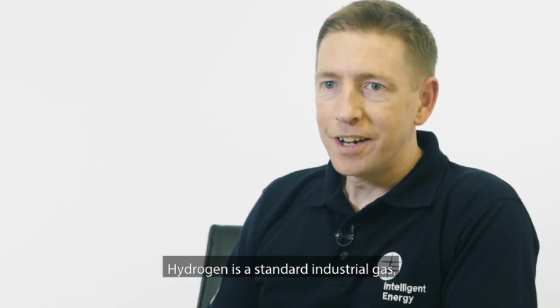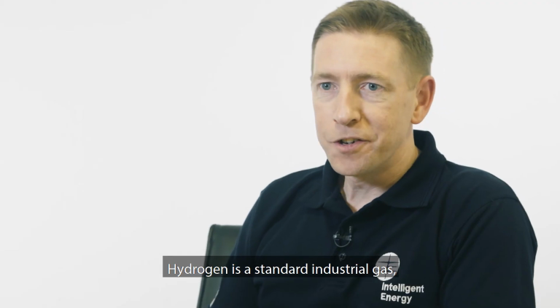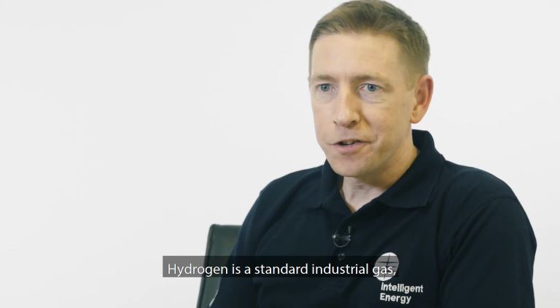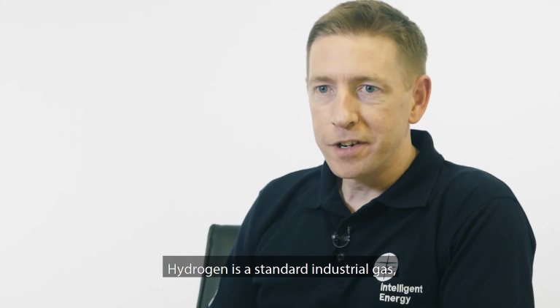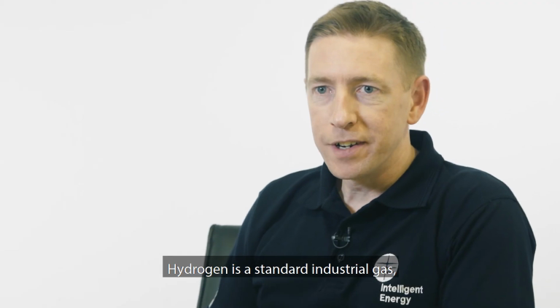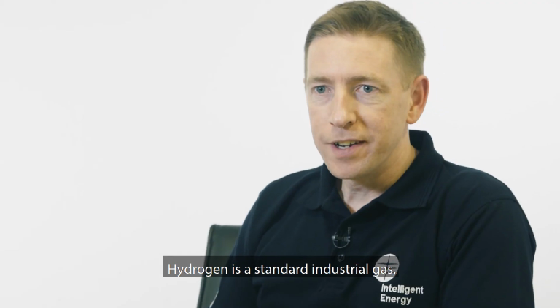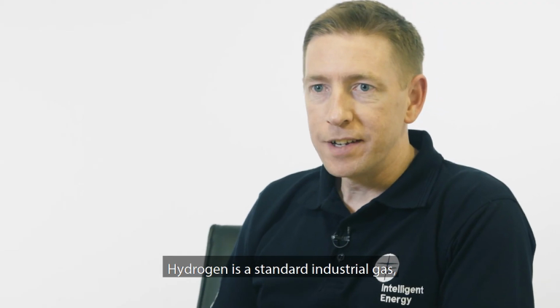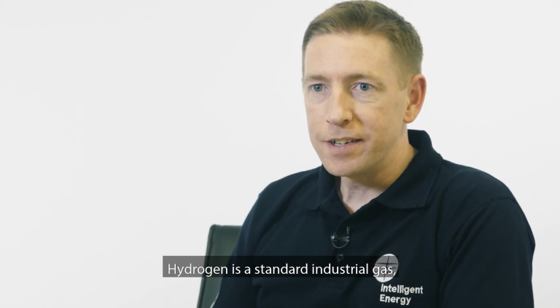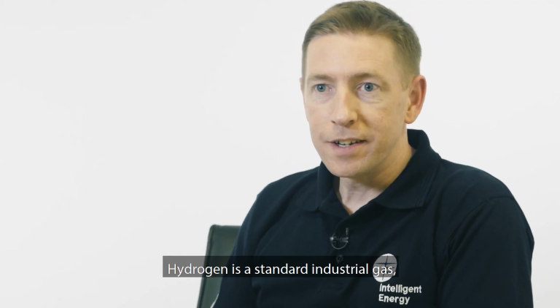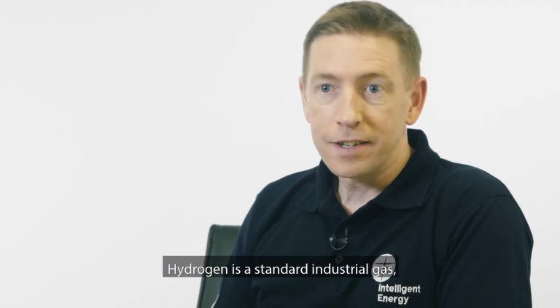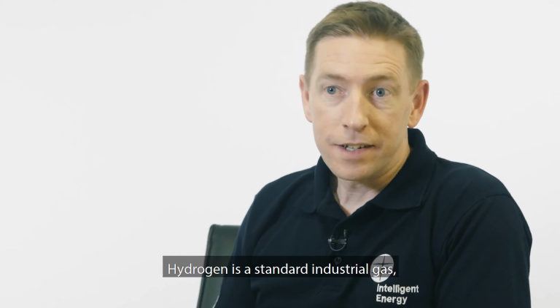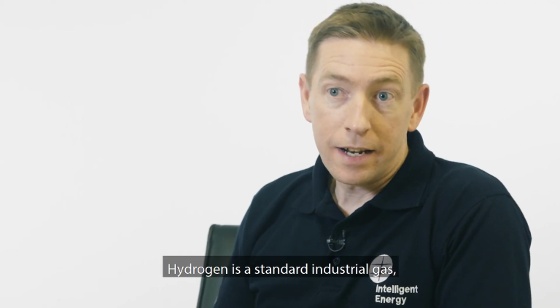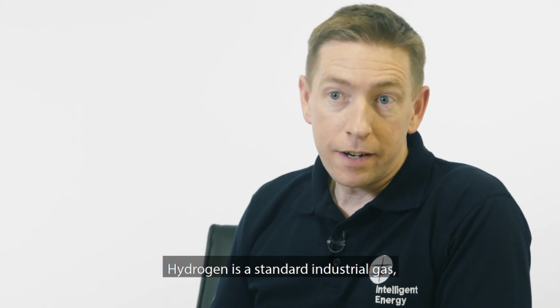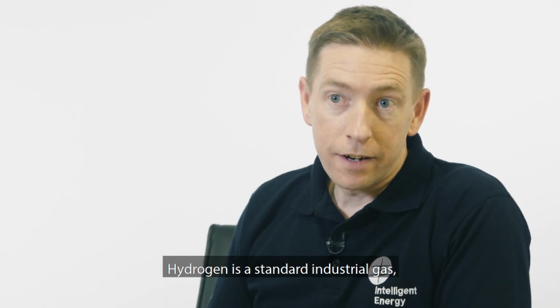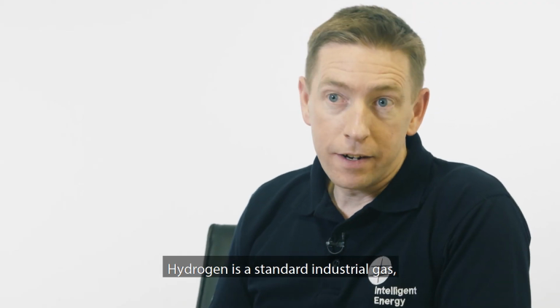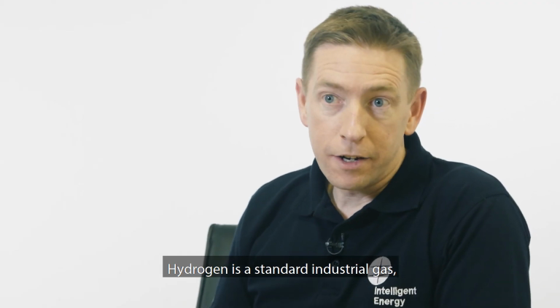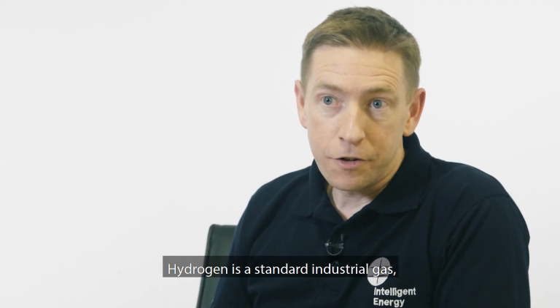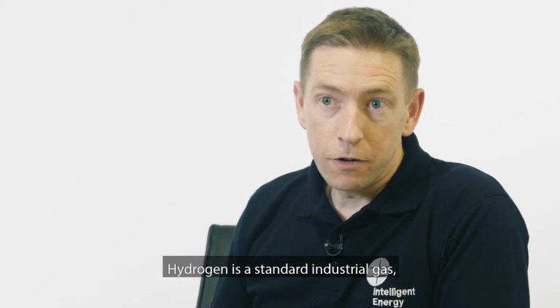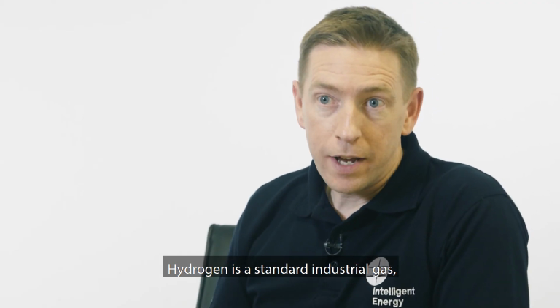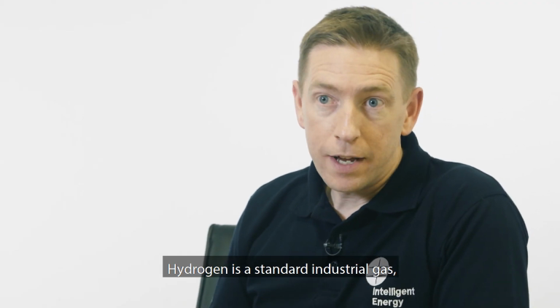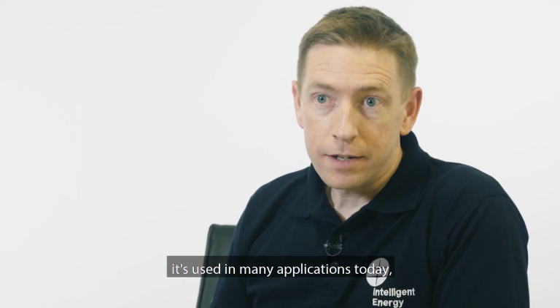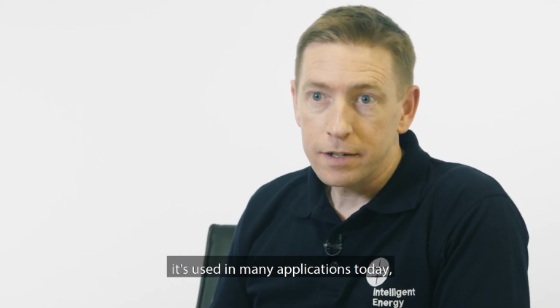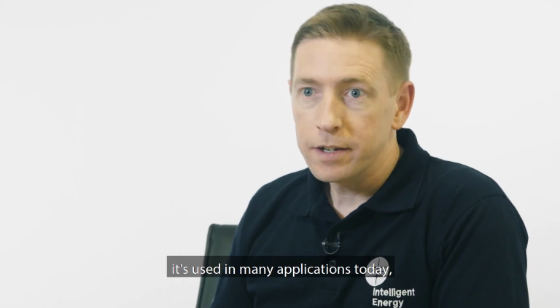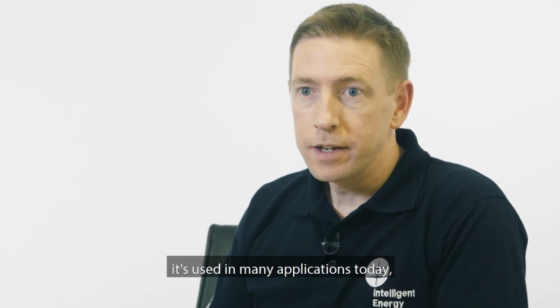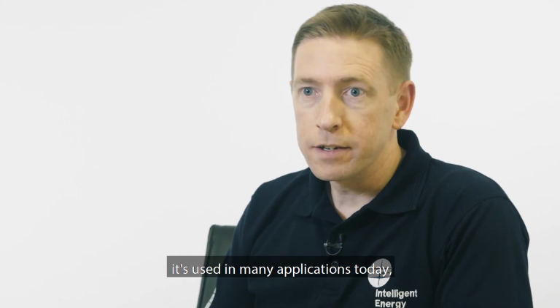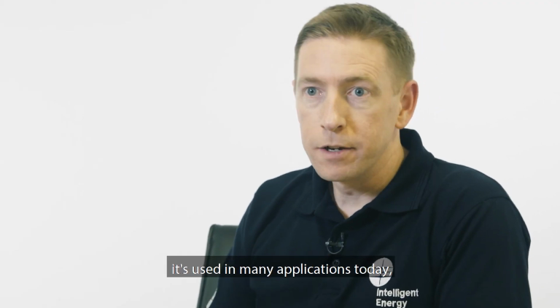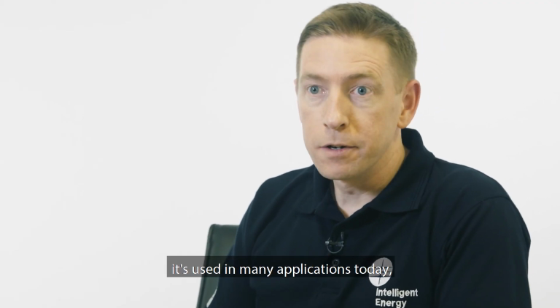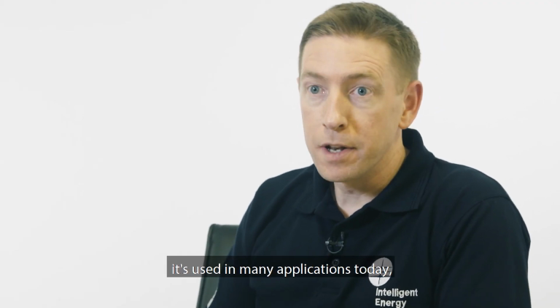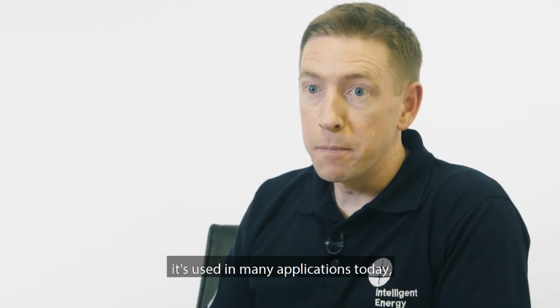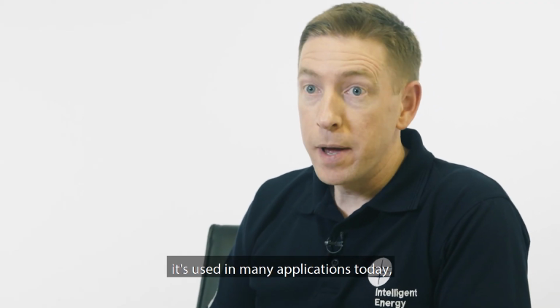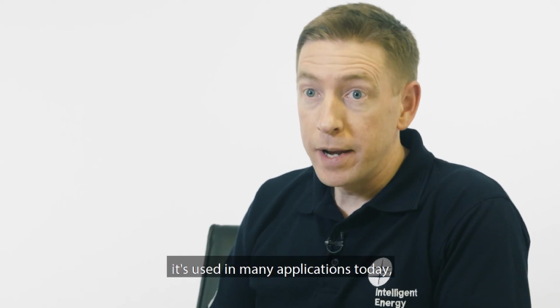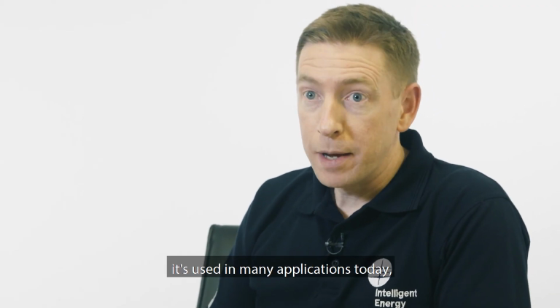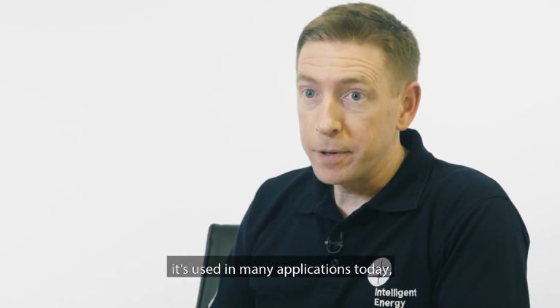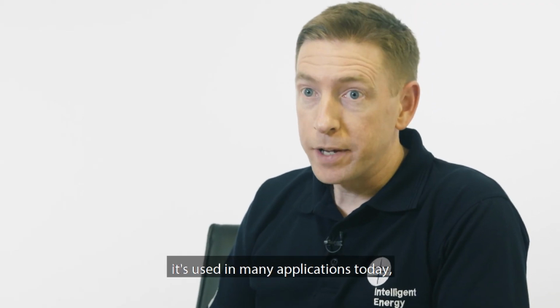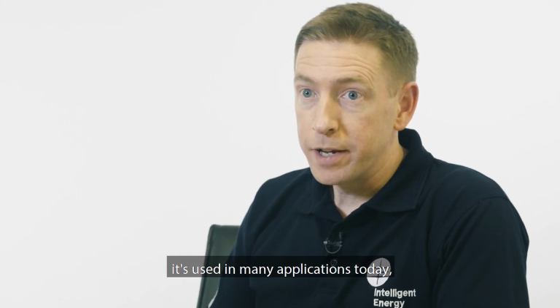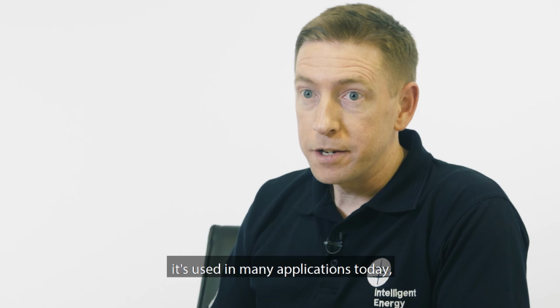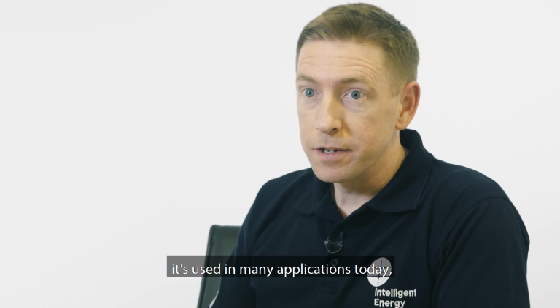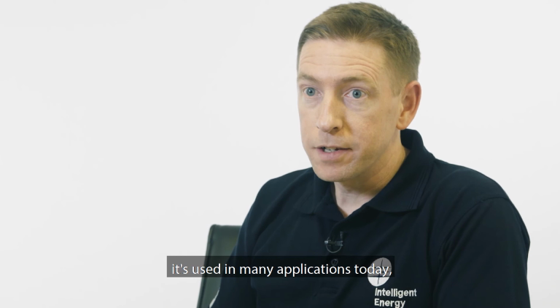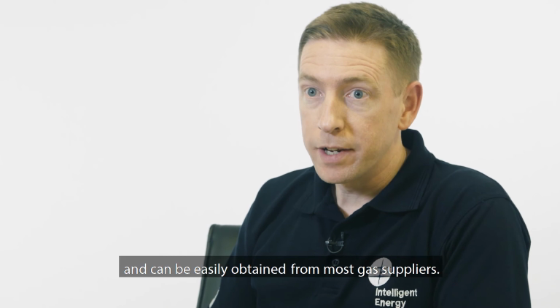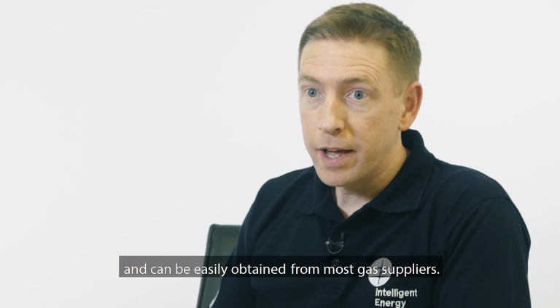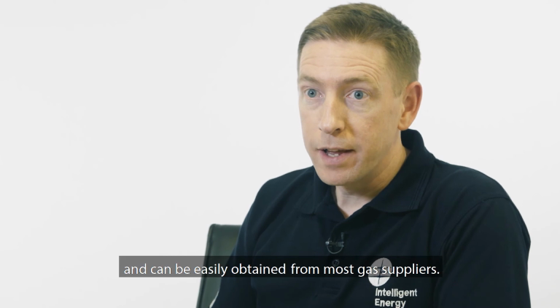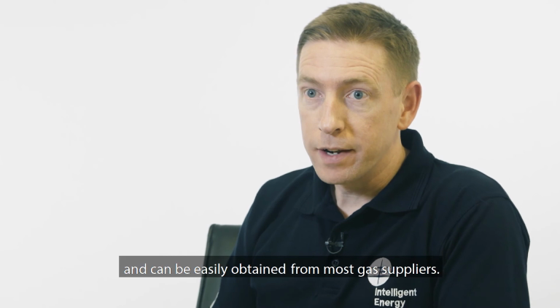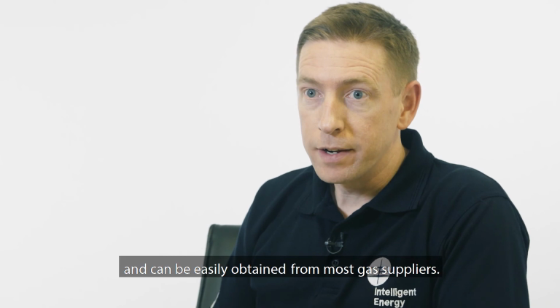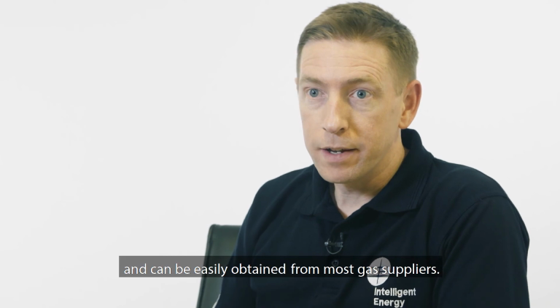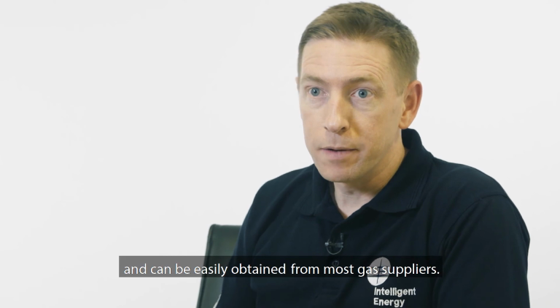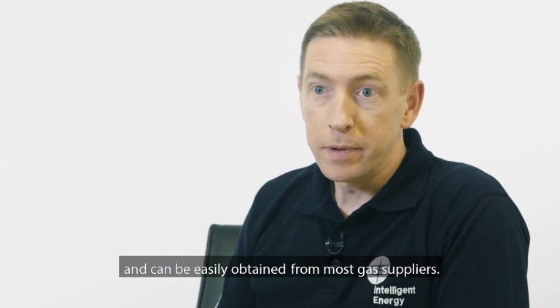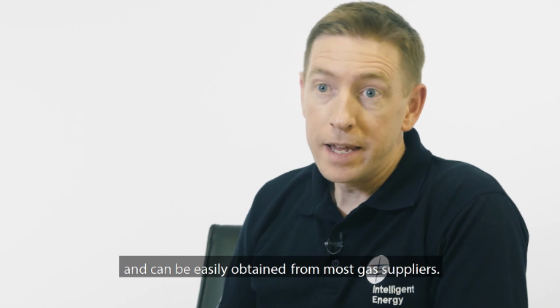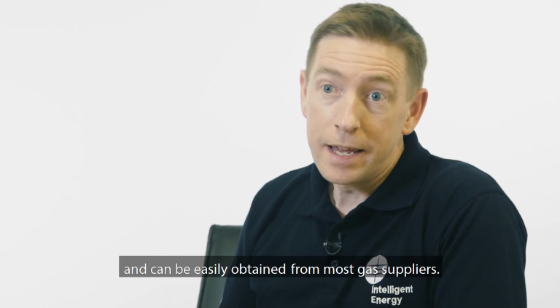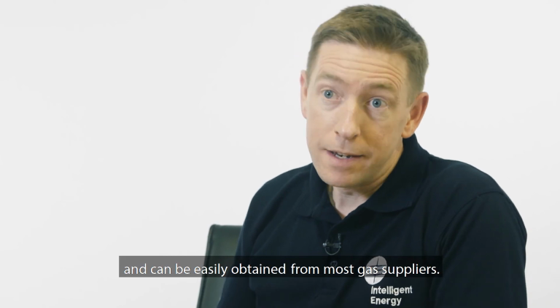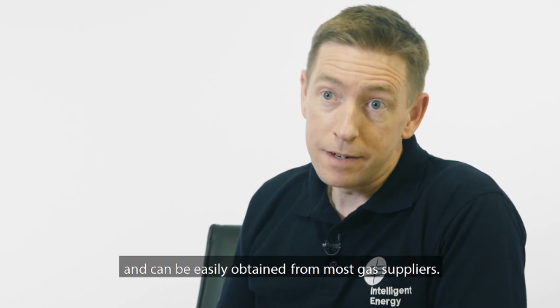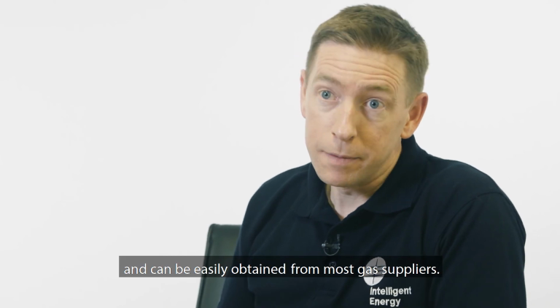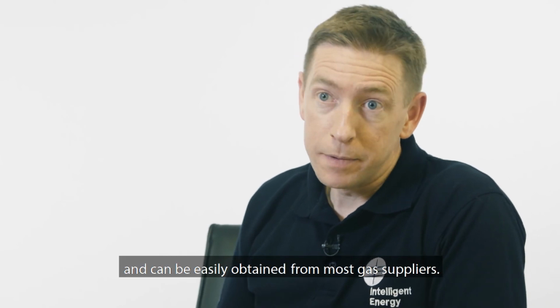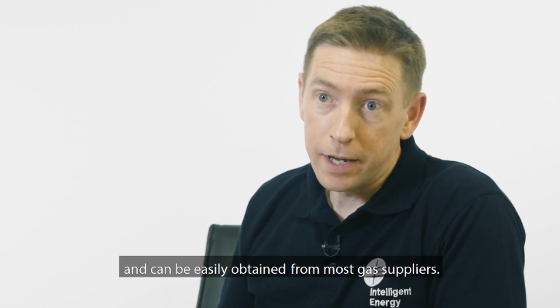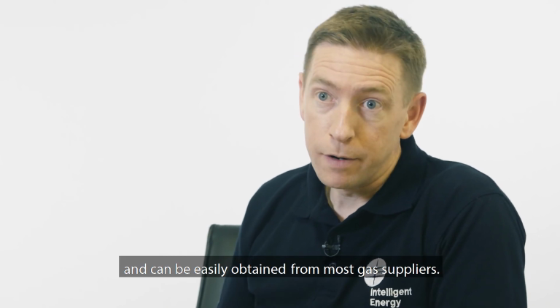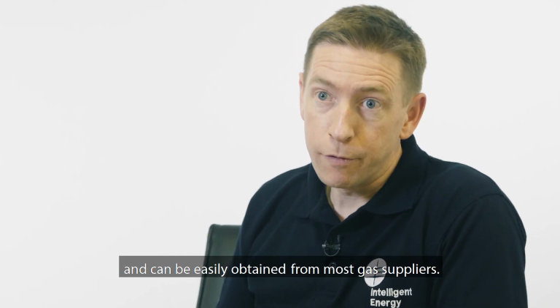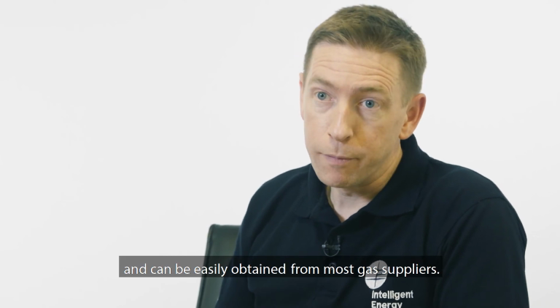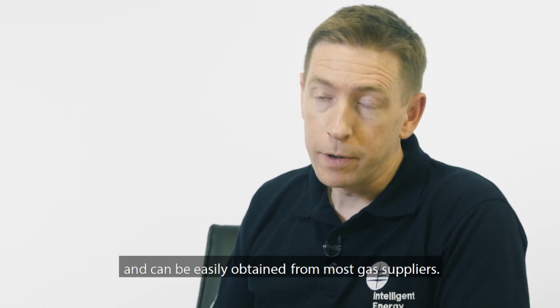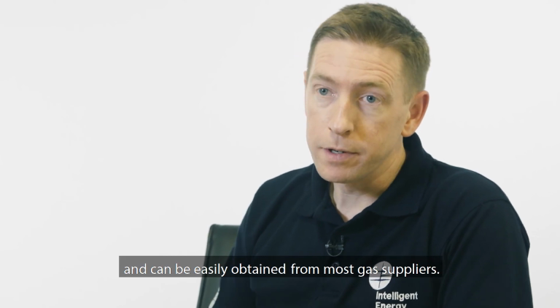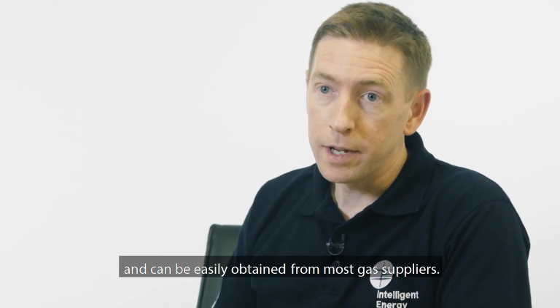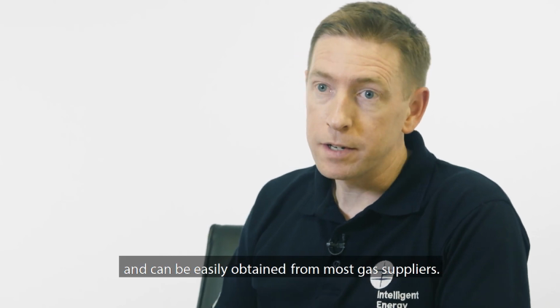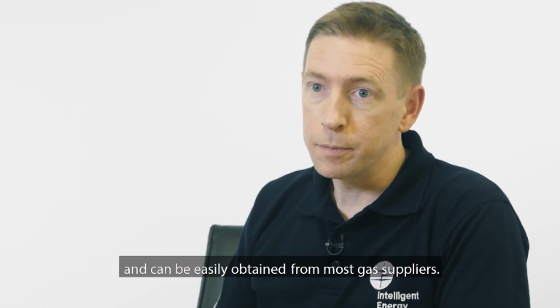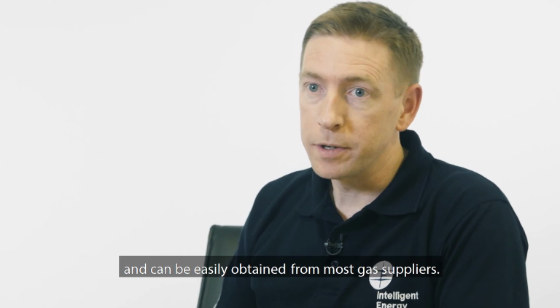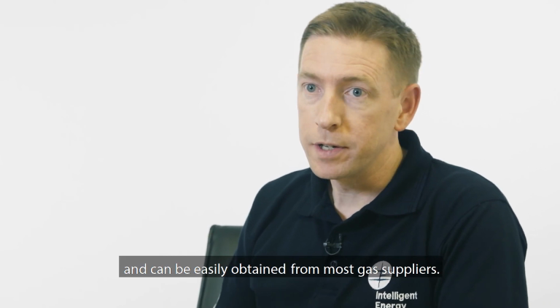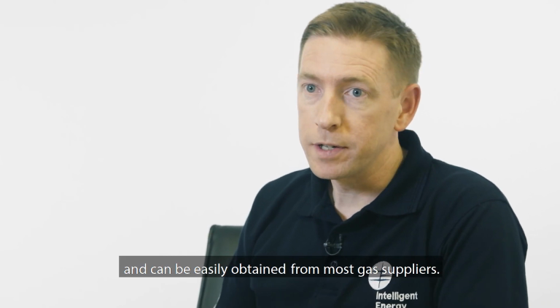Hydrogen is a standard industrial gas. It's used in many applications today and can be easily obtained from most gas suppliers.